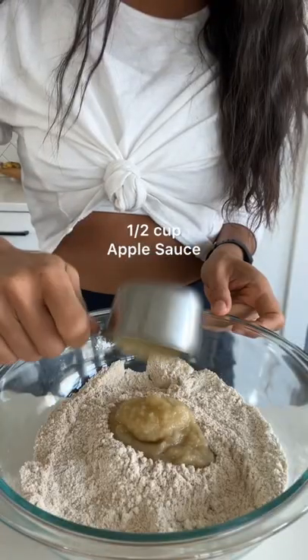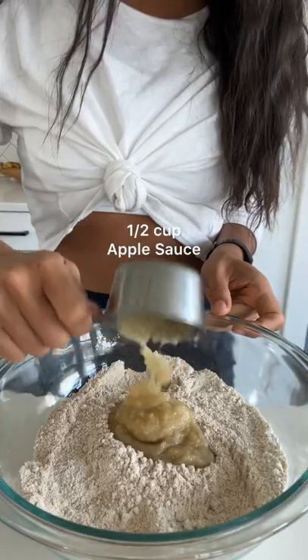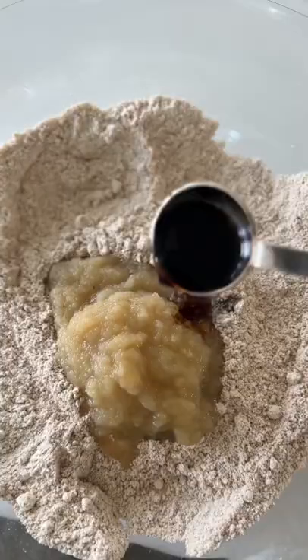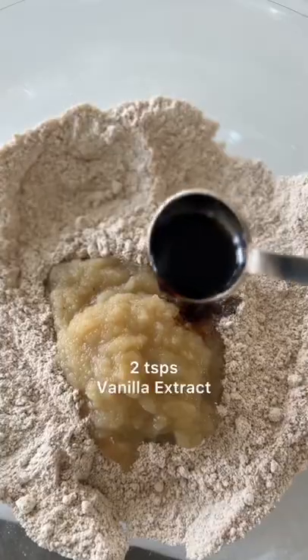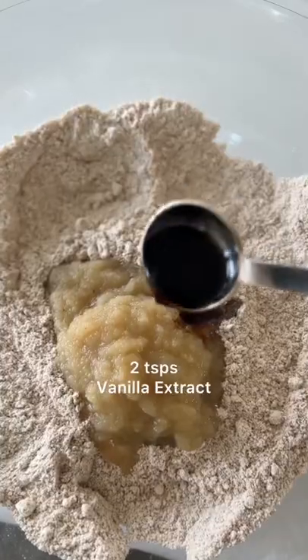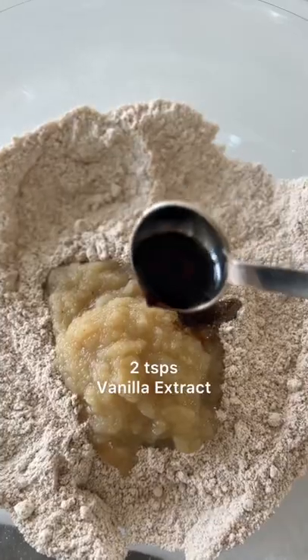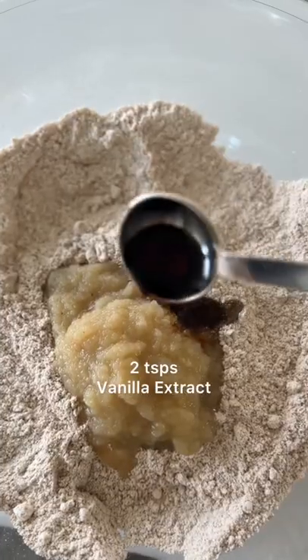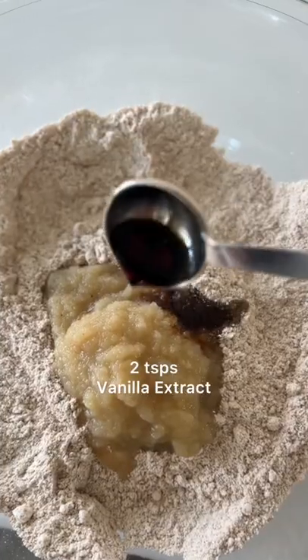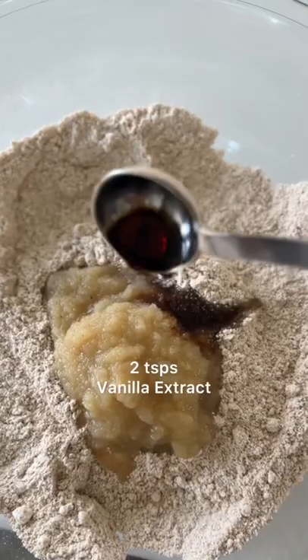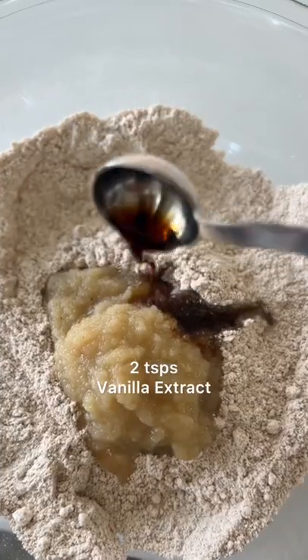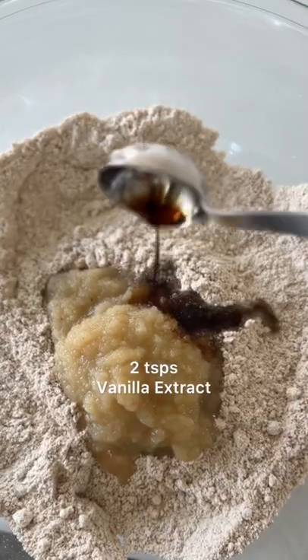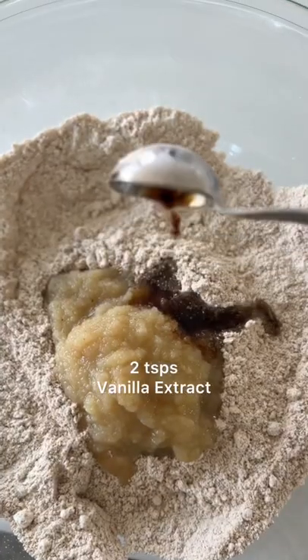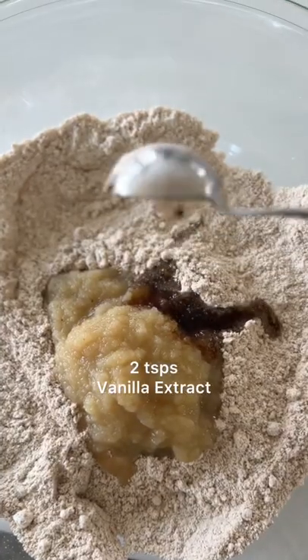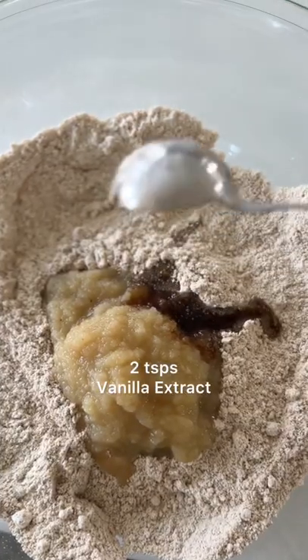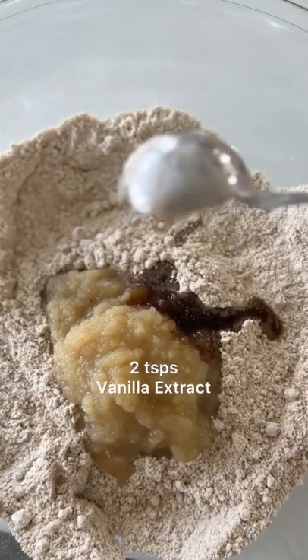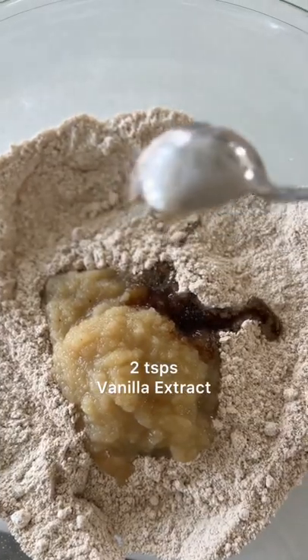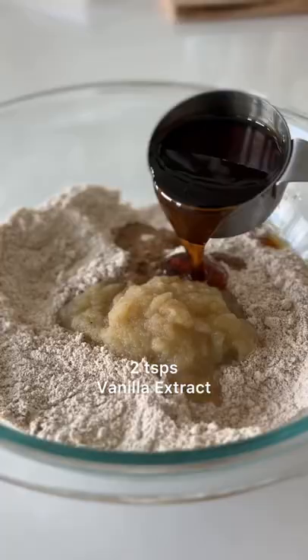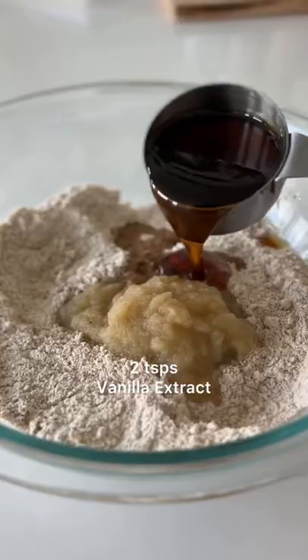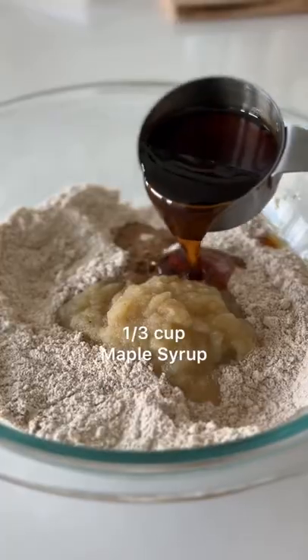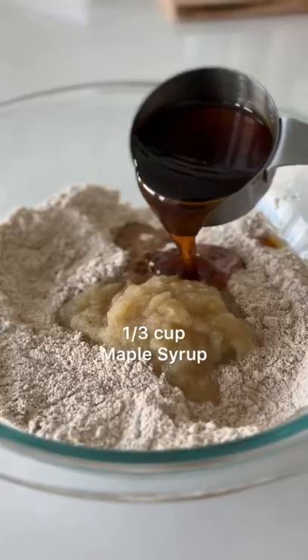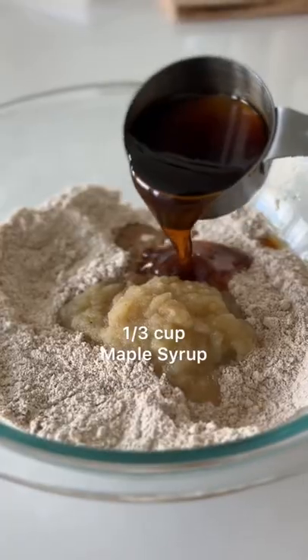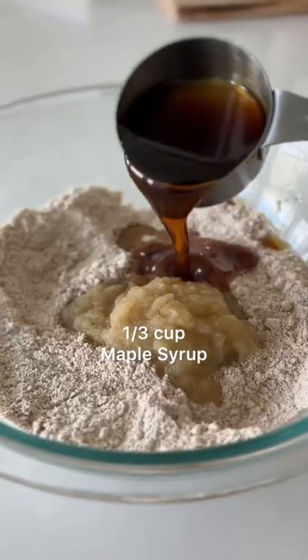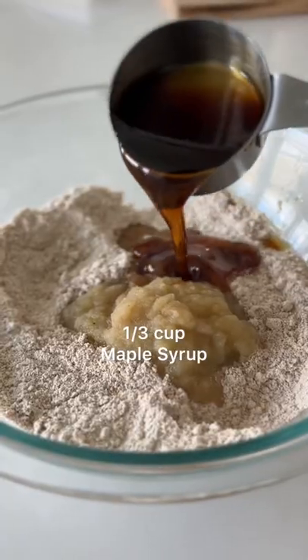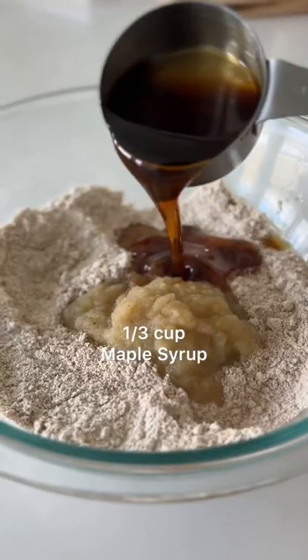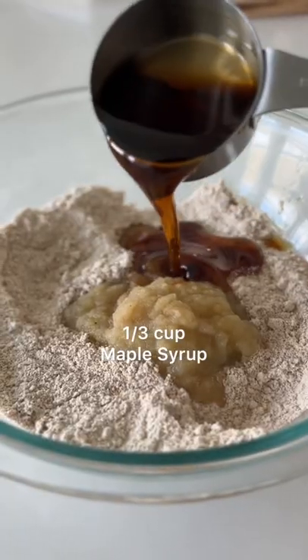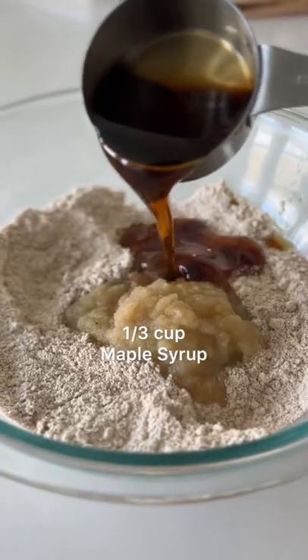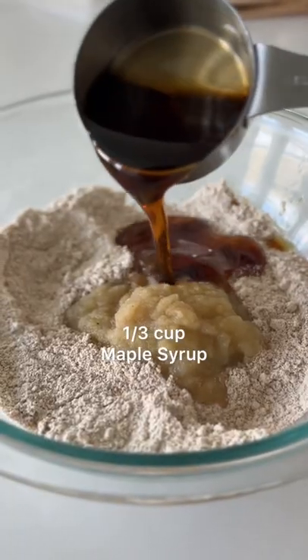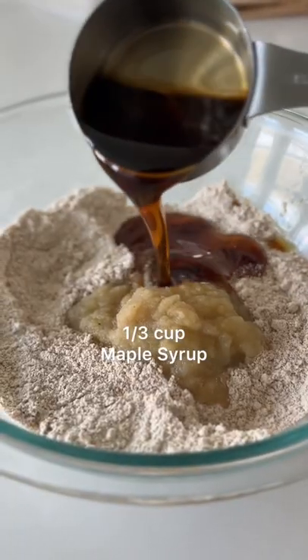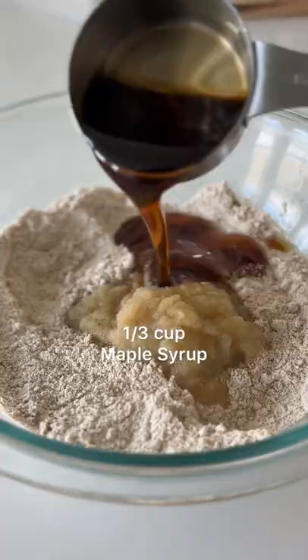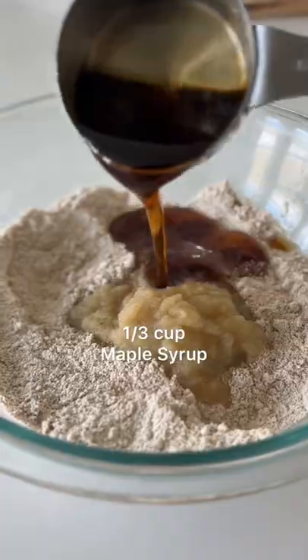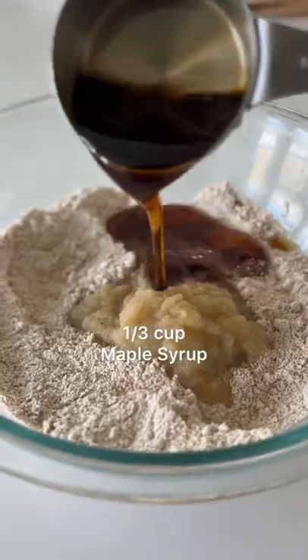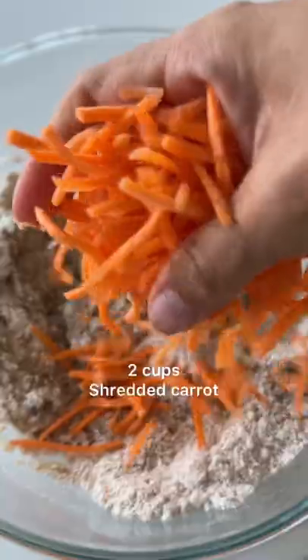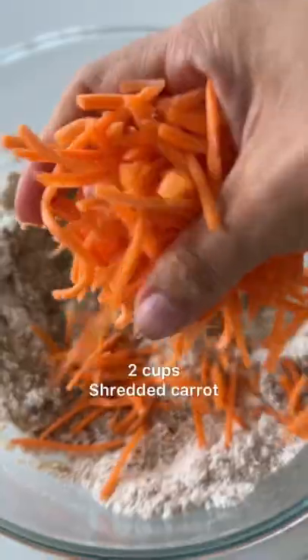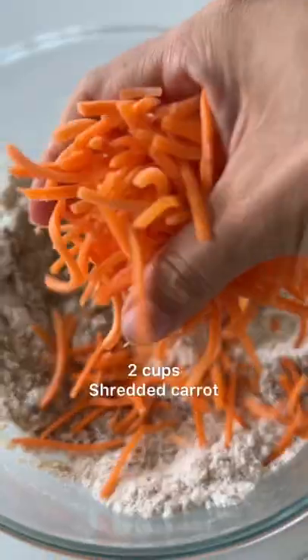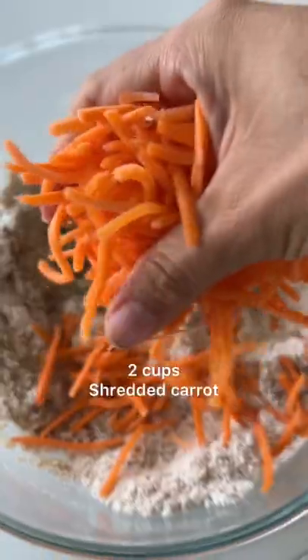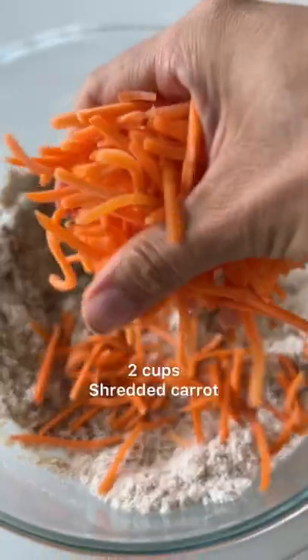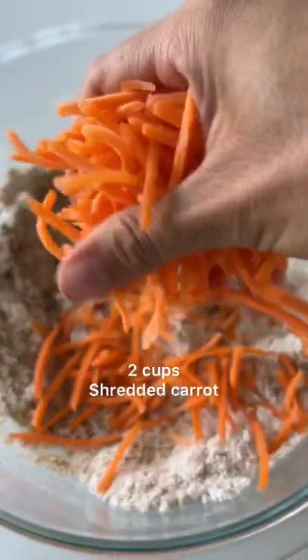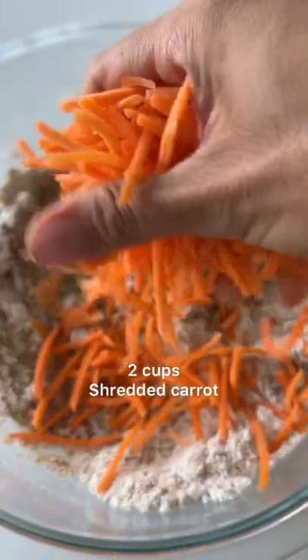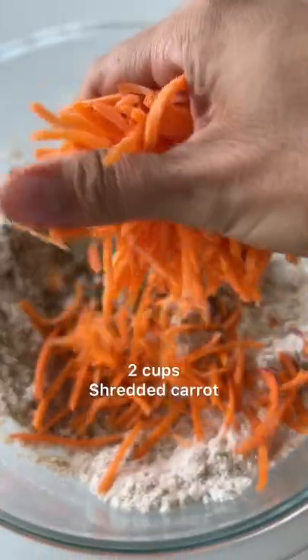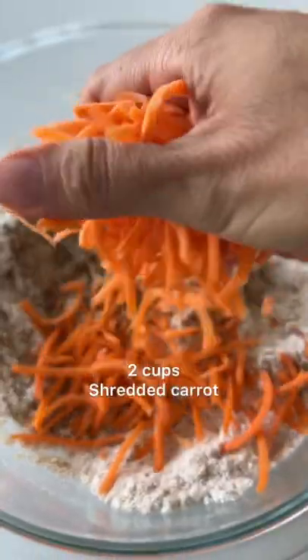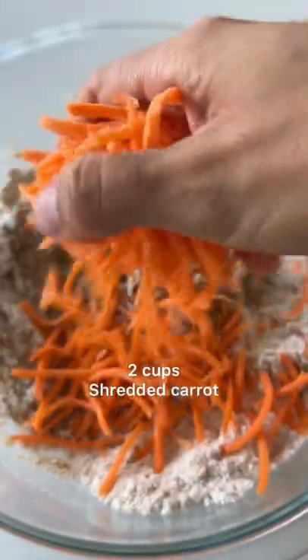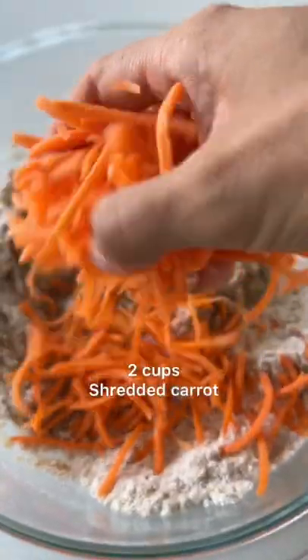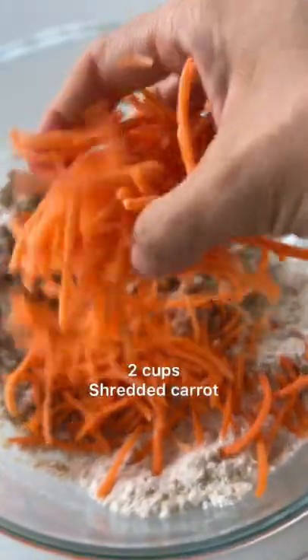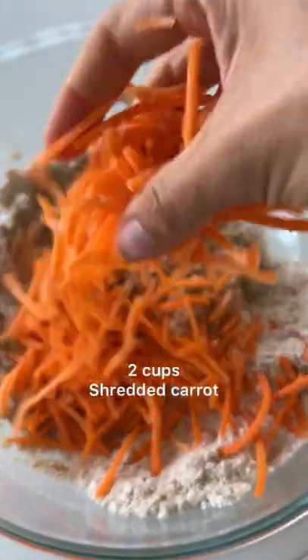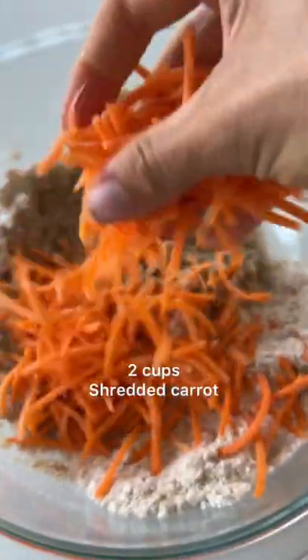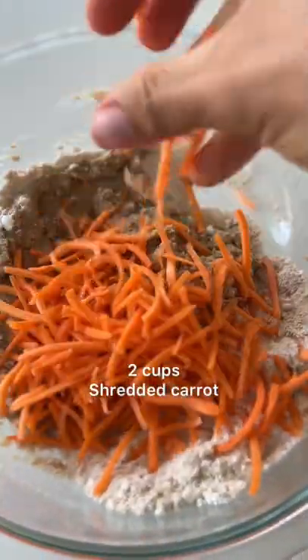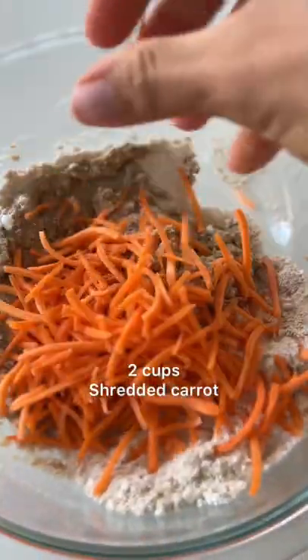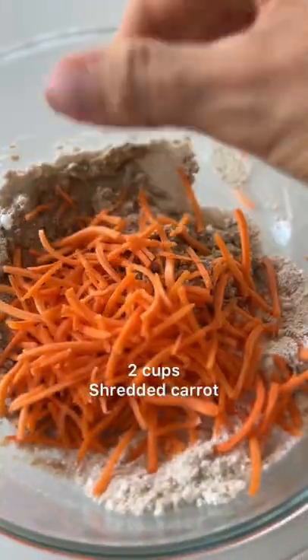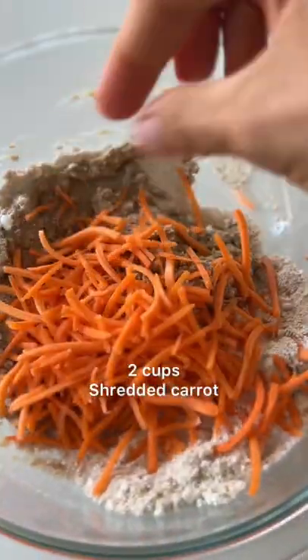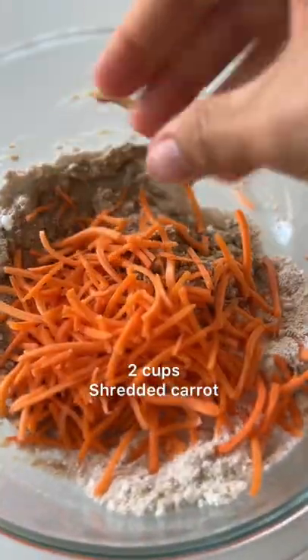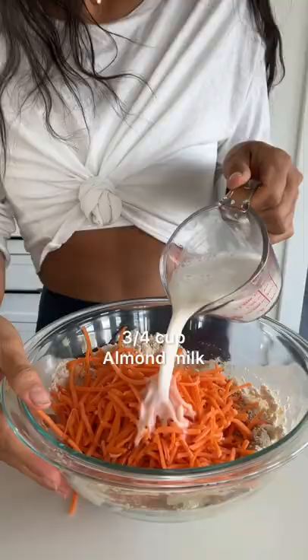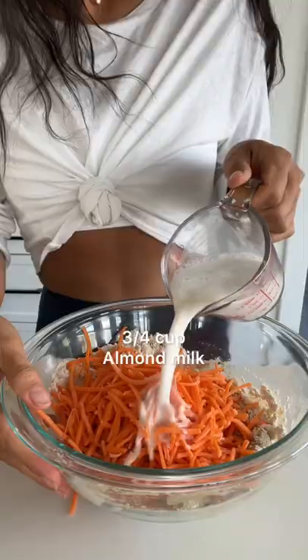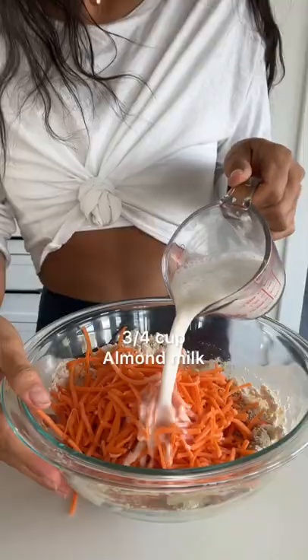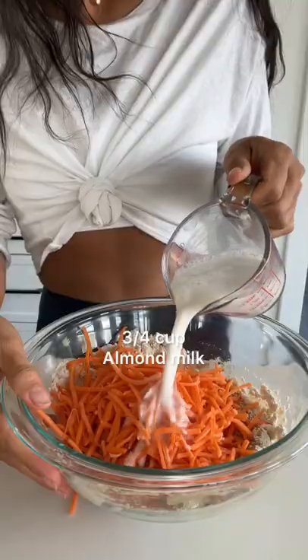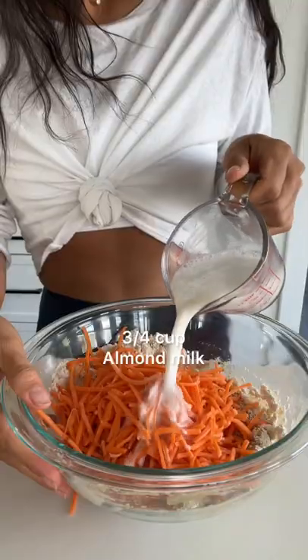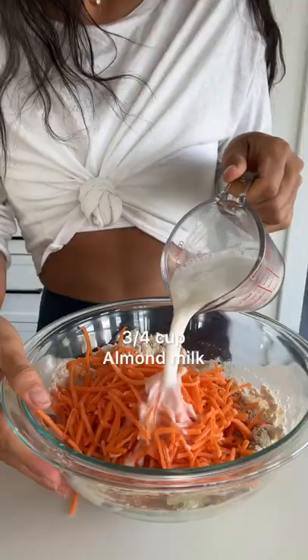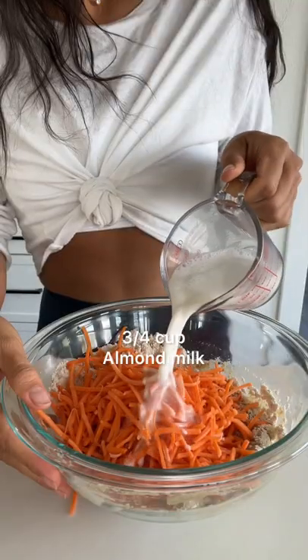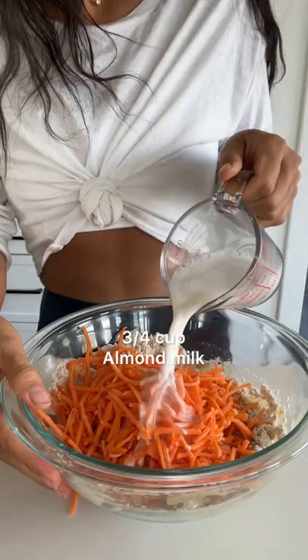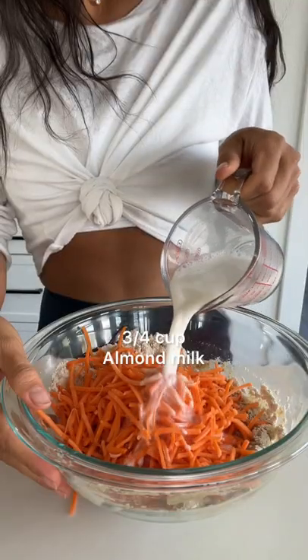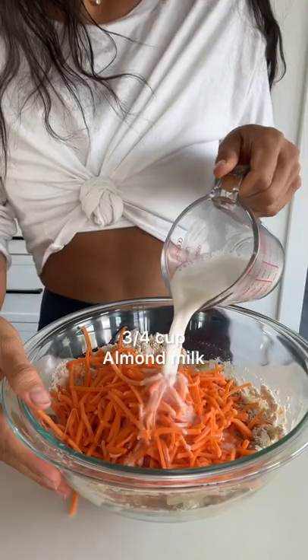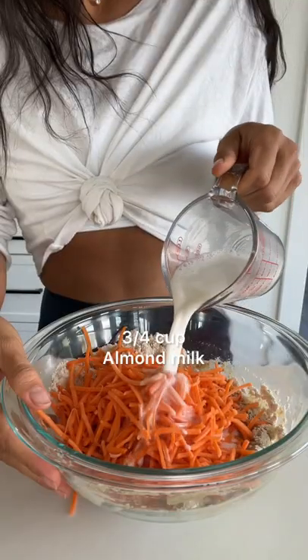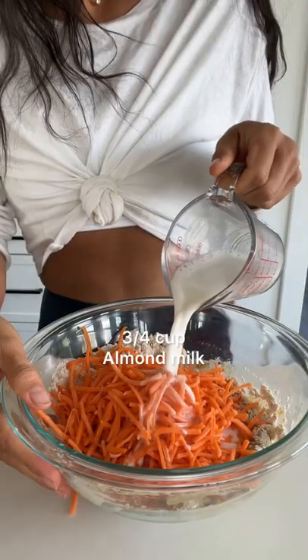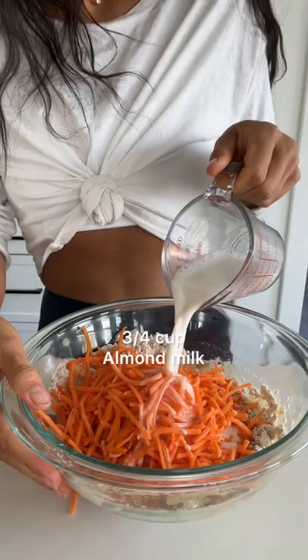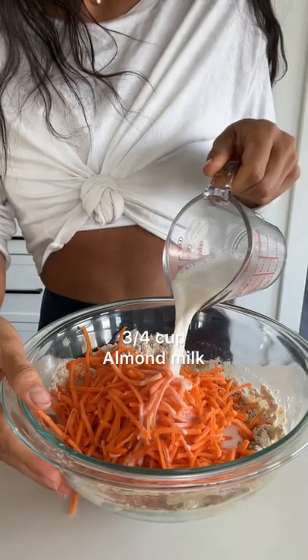Then add half a cup of applesauce, two teaspoons of vanilla extract, a third cup of maple syrup, and your shredded carrots.